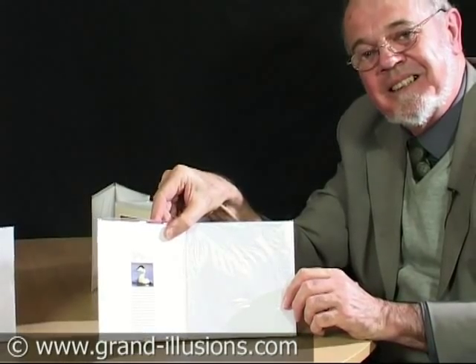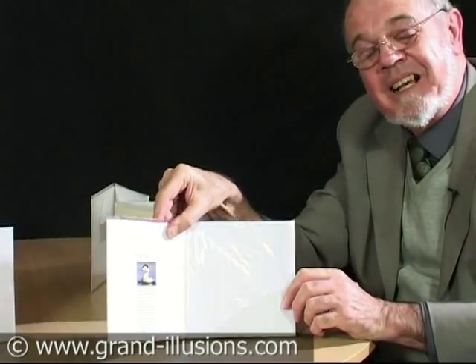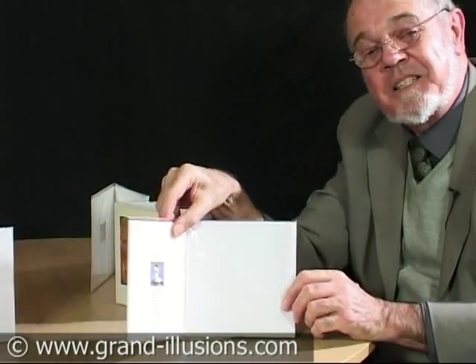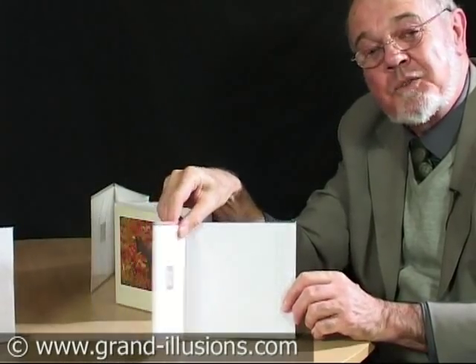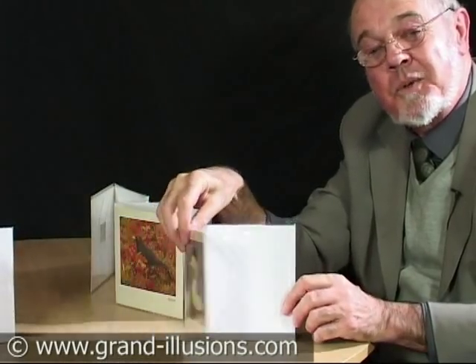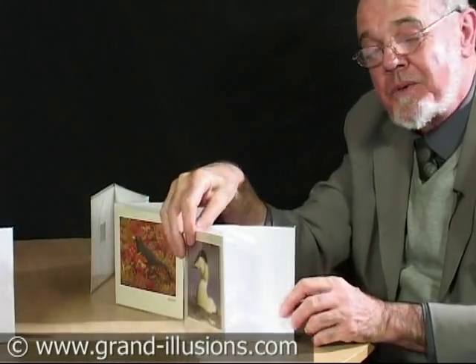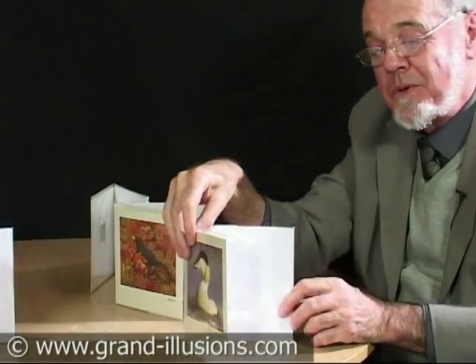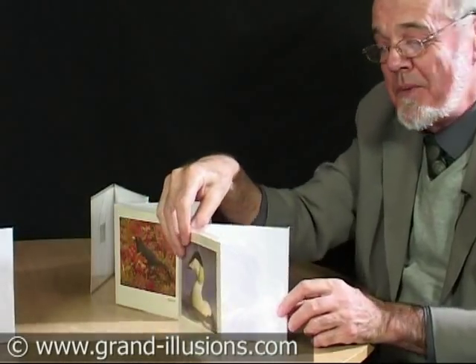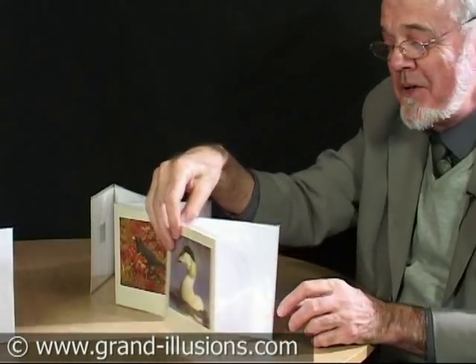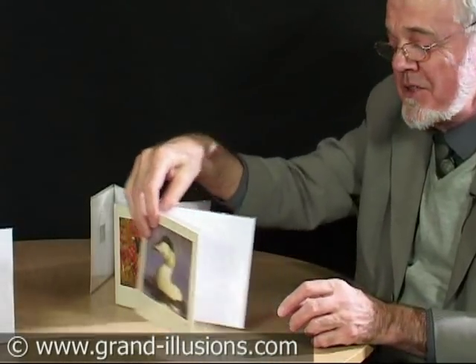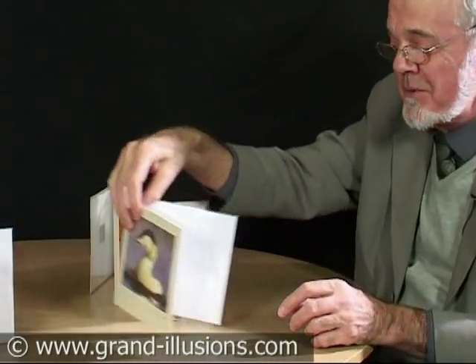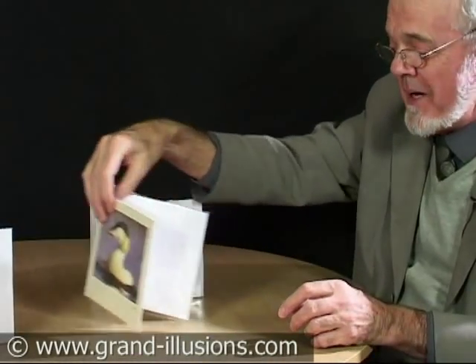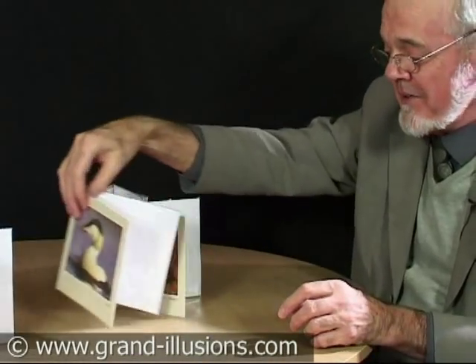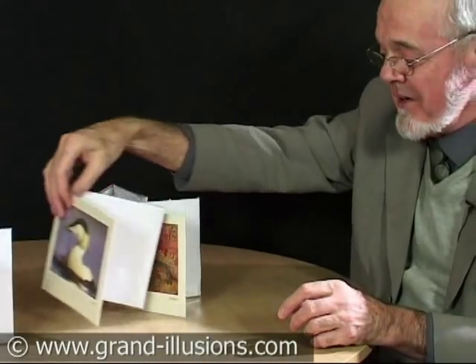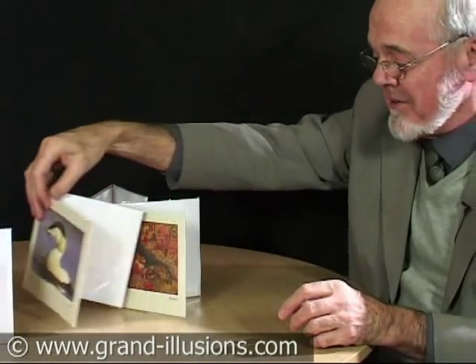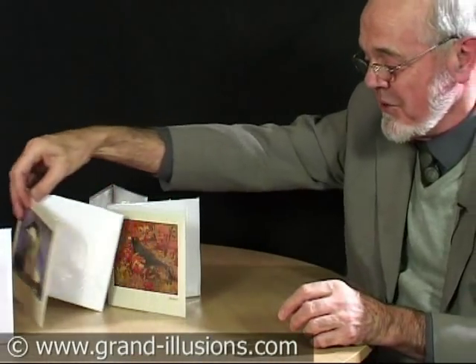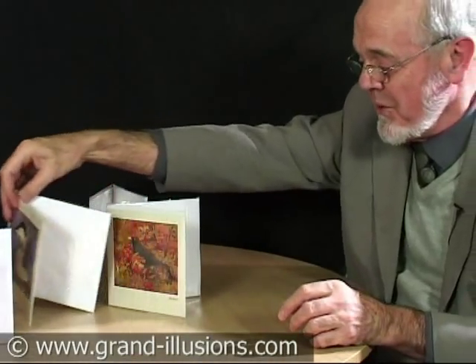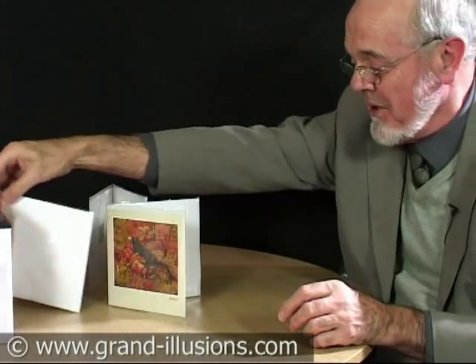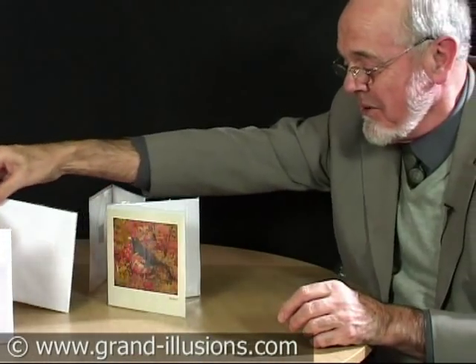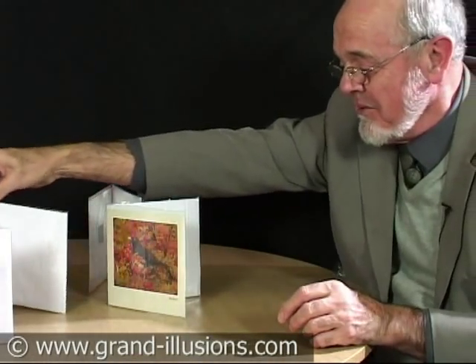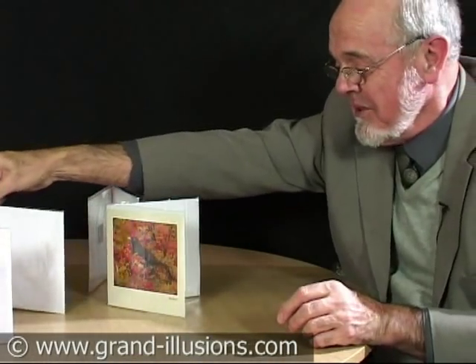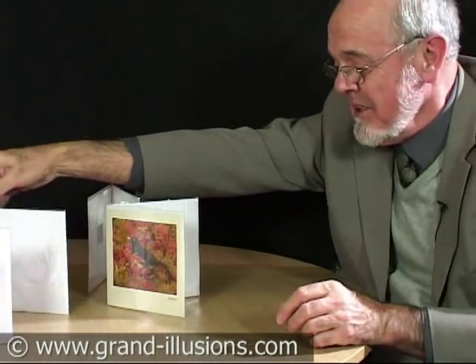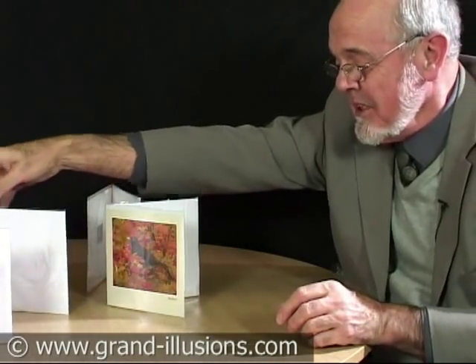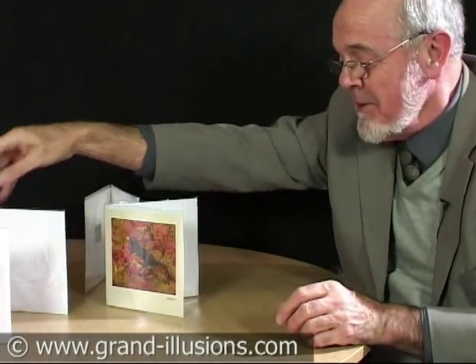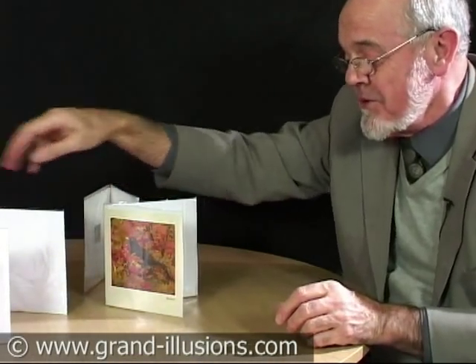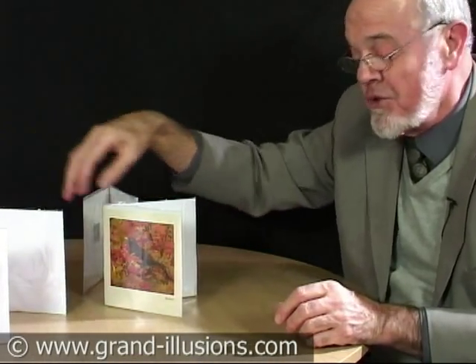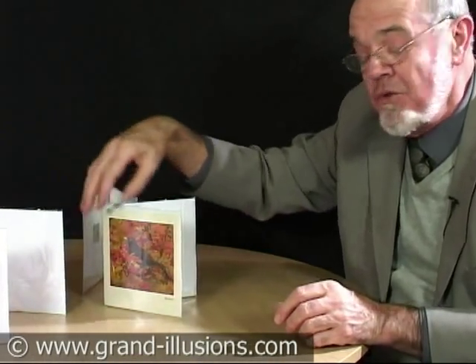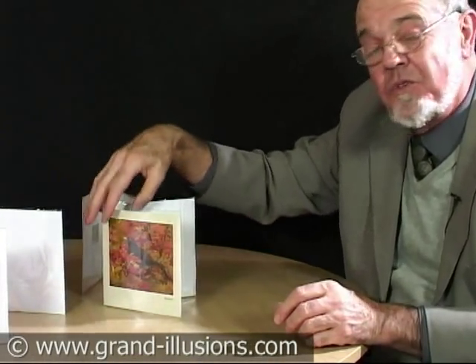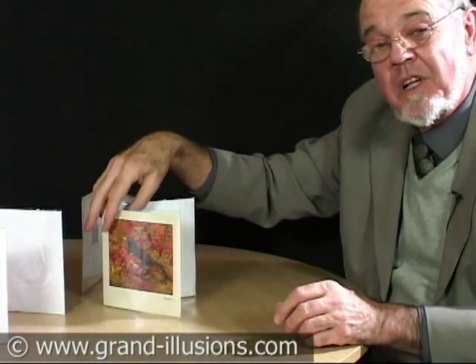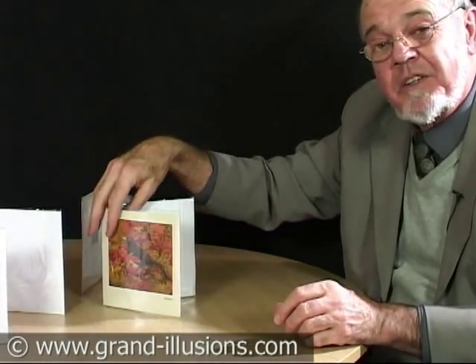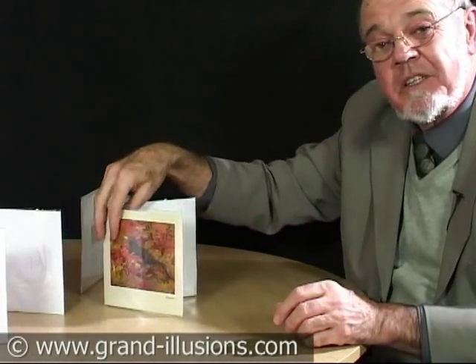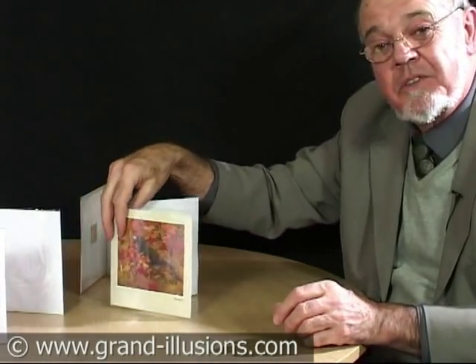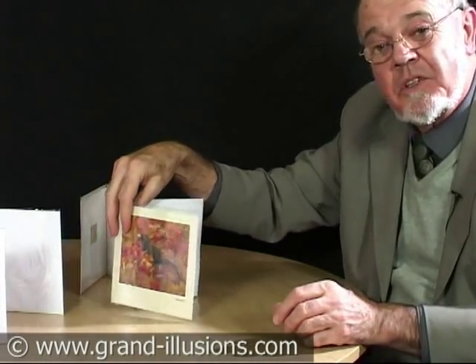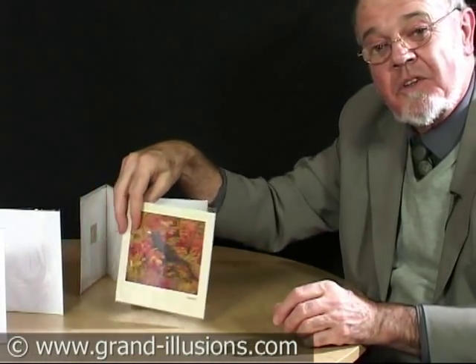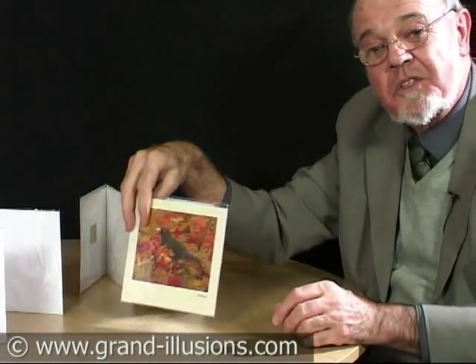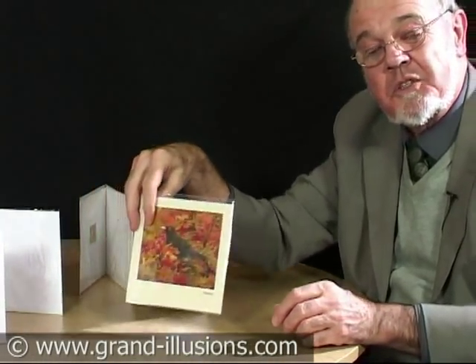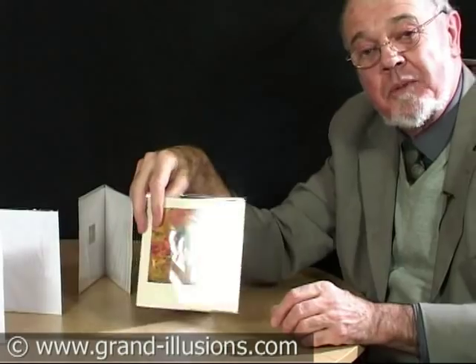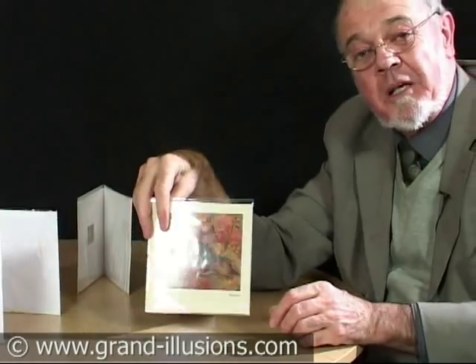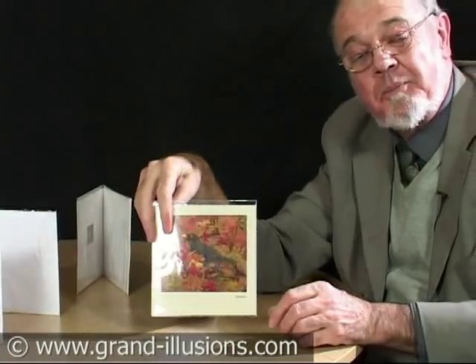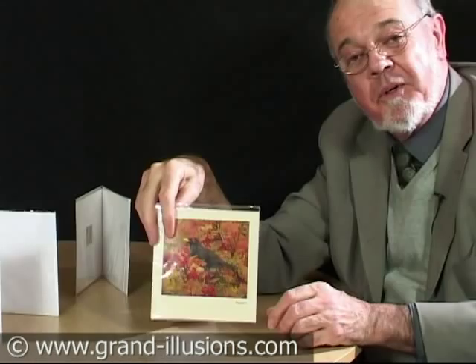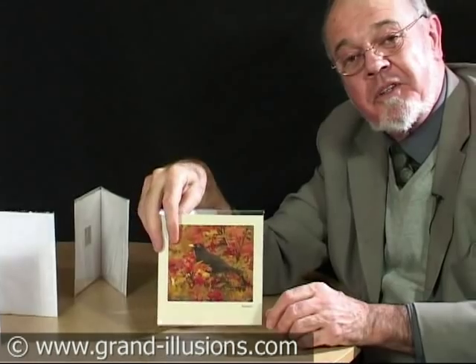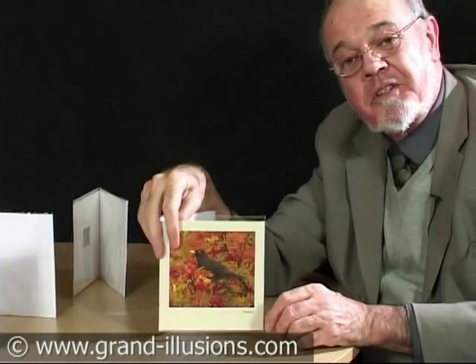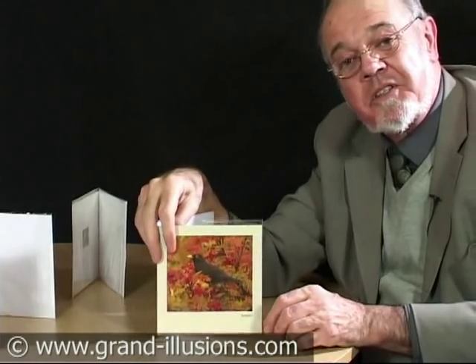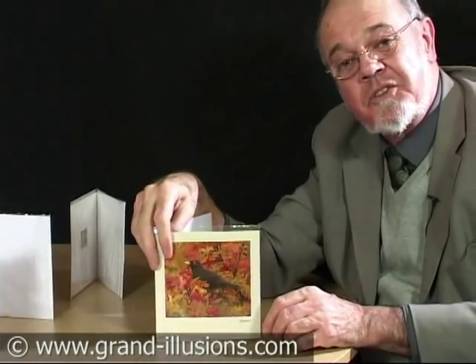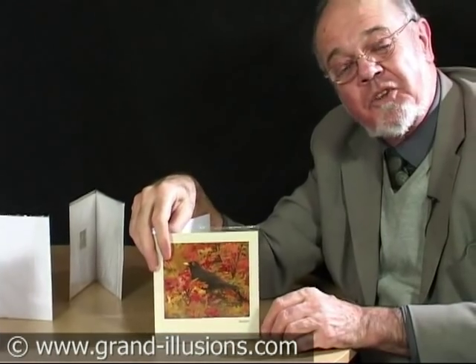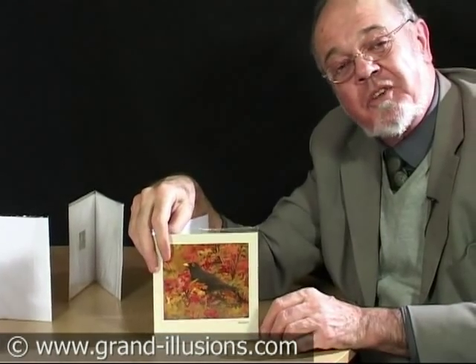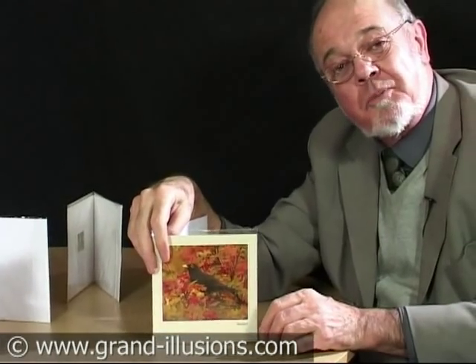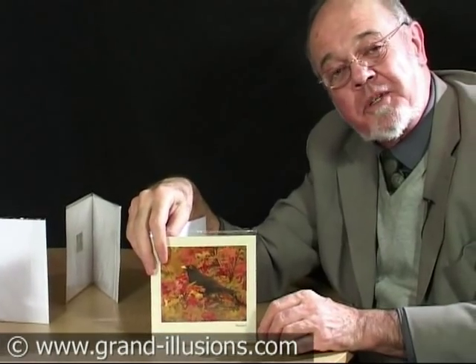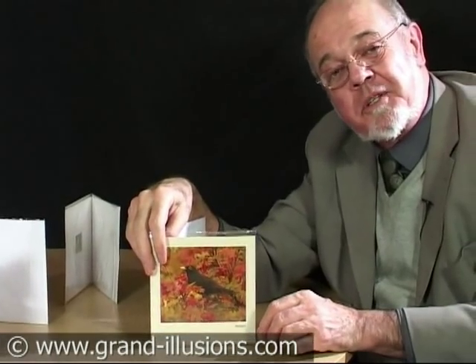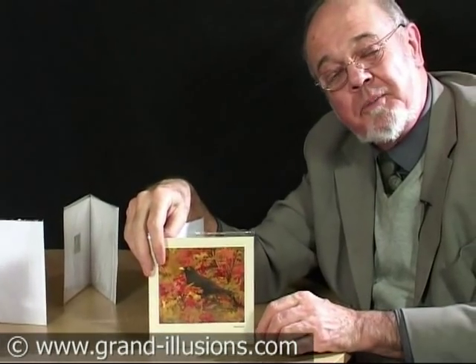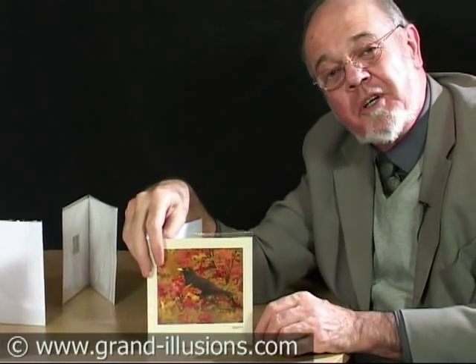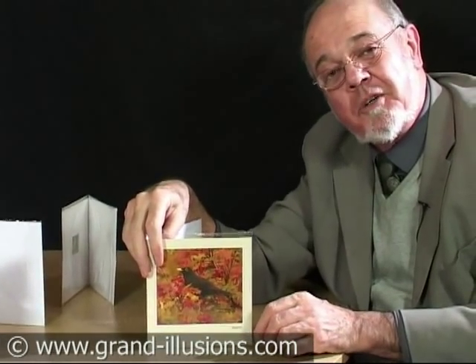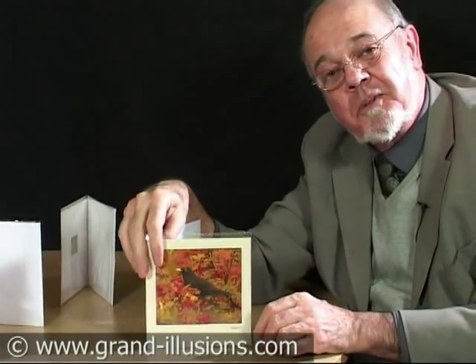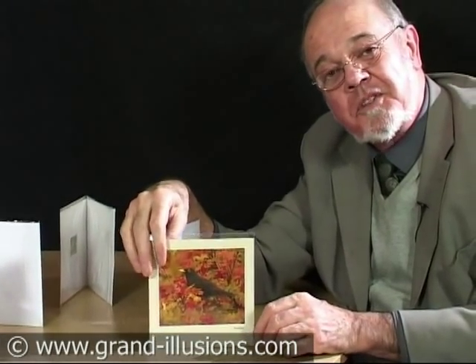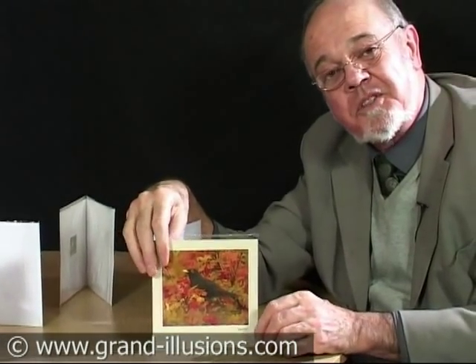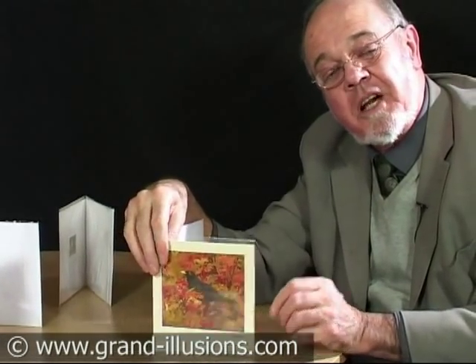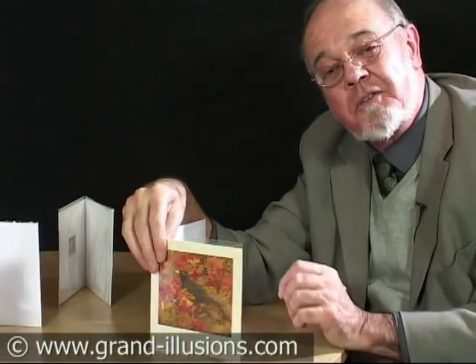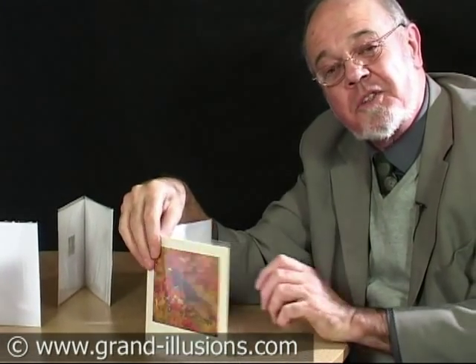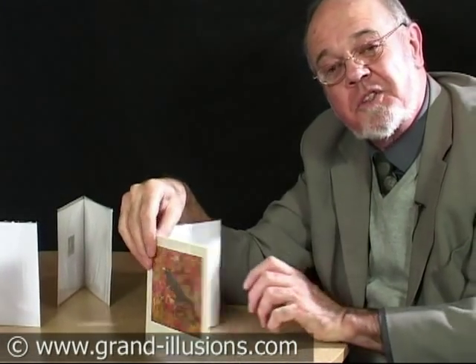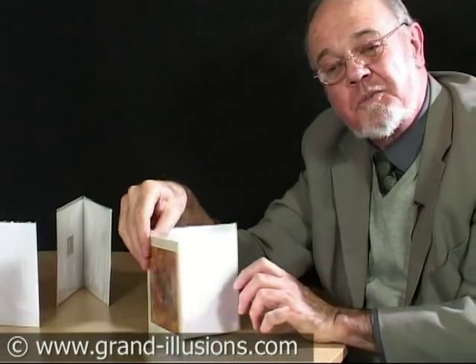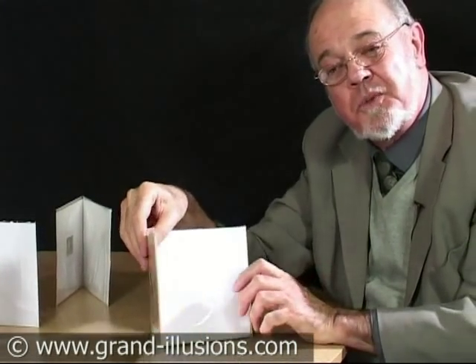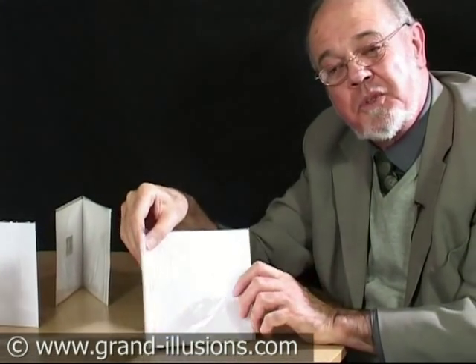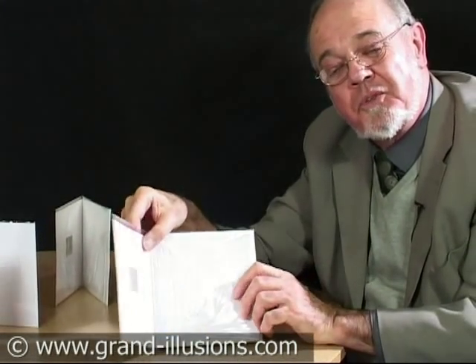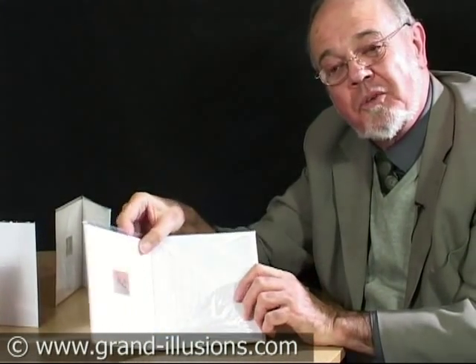And some twittering birds in the background as well. The most tuneful, I think, of the lot is the blackbird. It doesn't look a very pretty bird, but the sound is just beautiful.